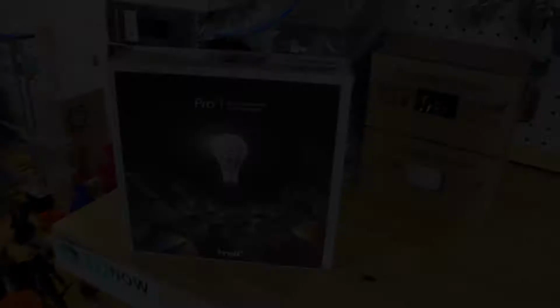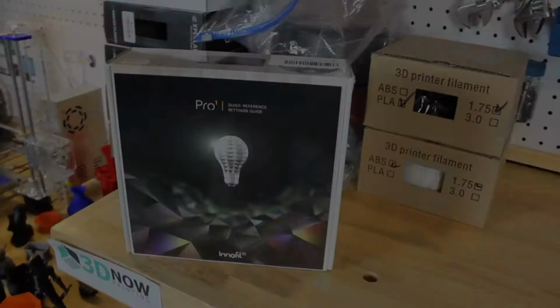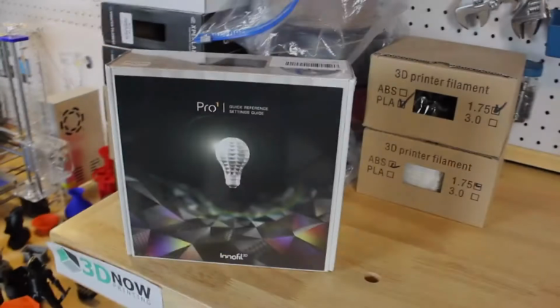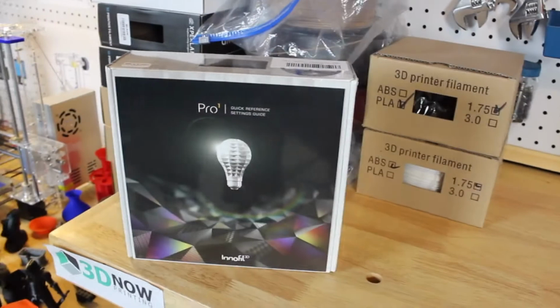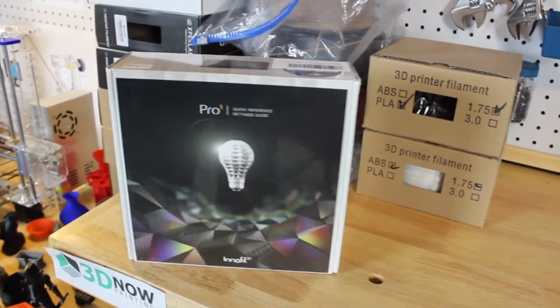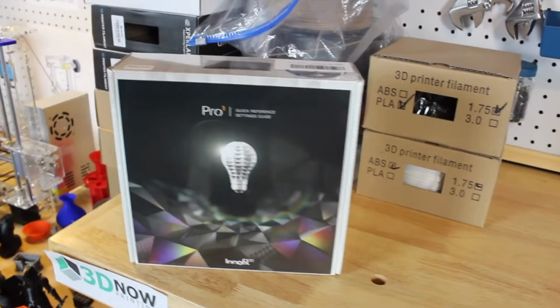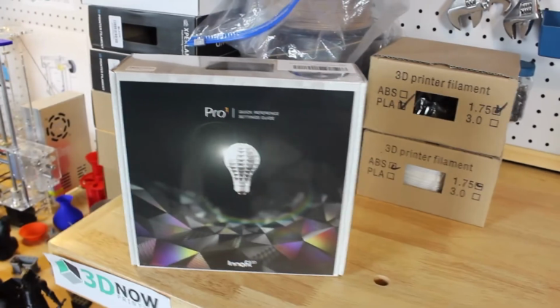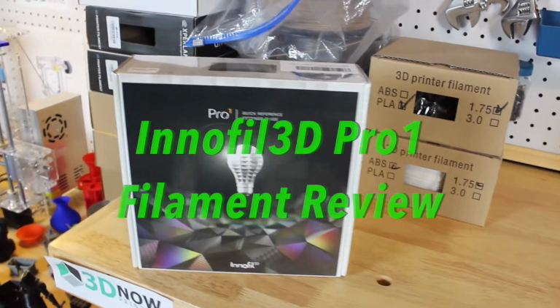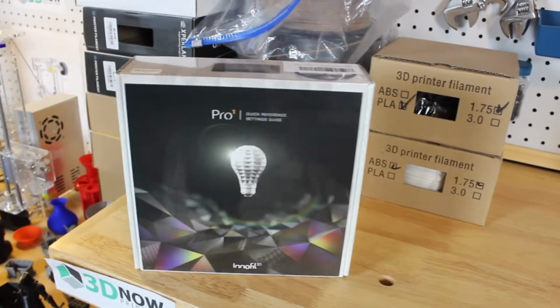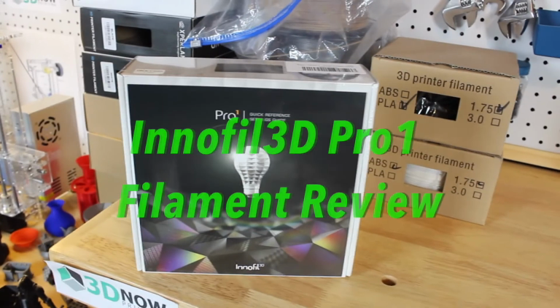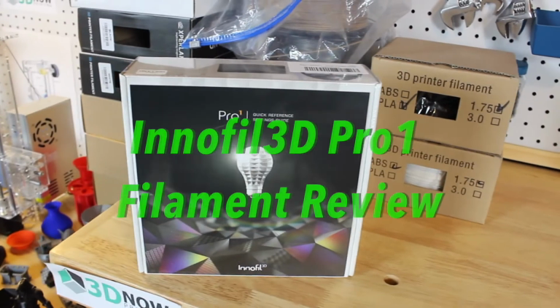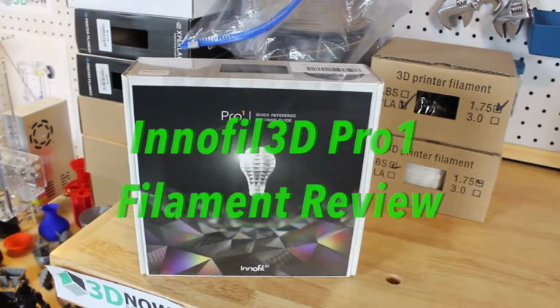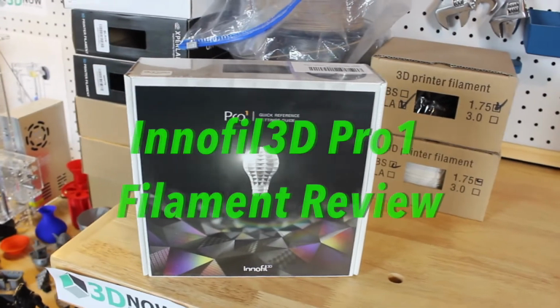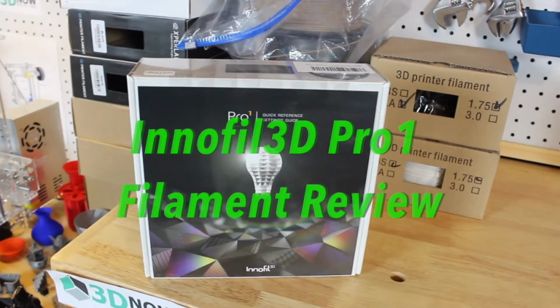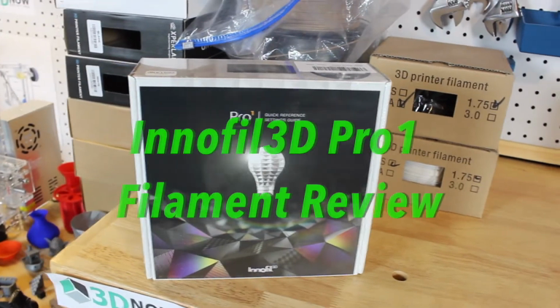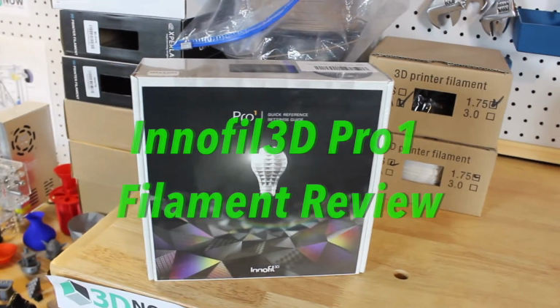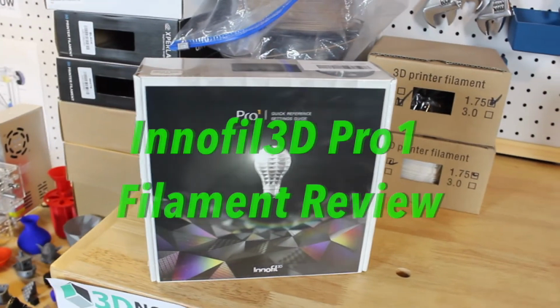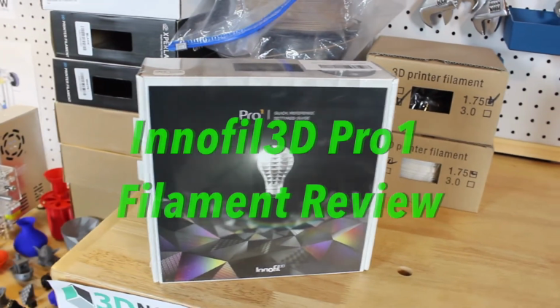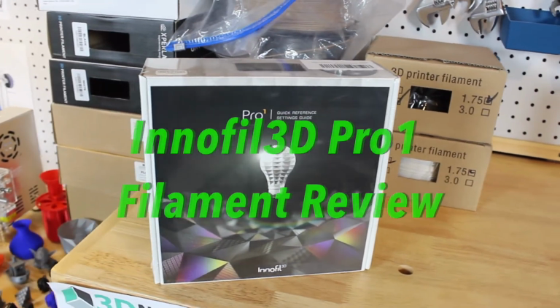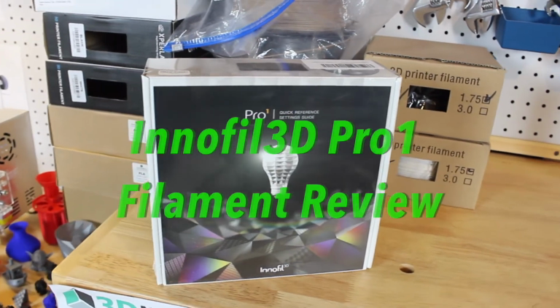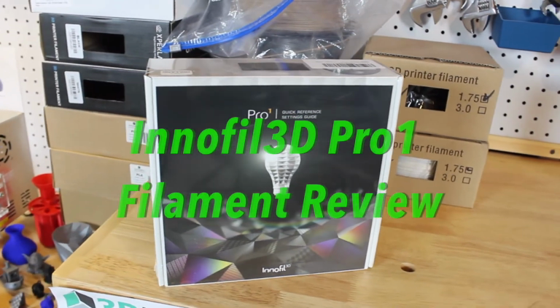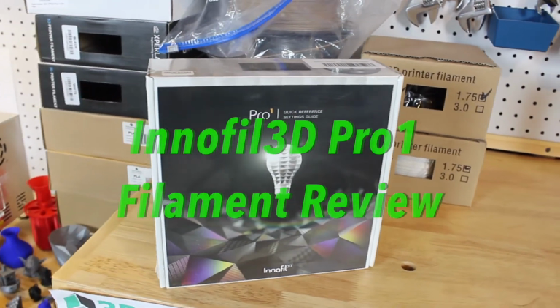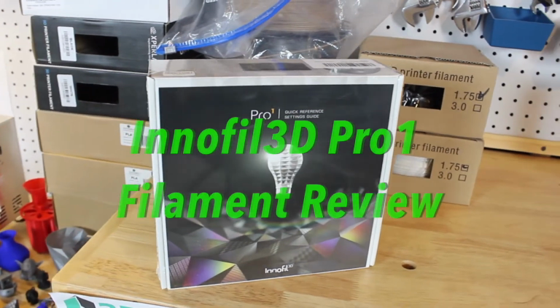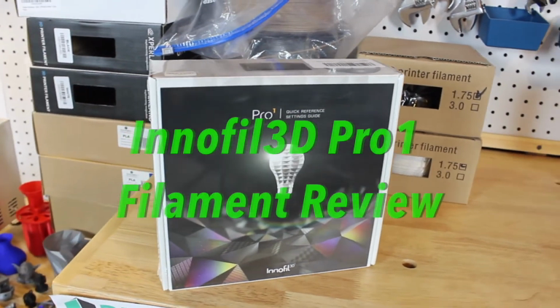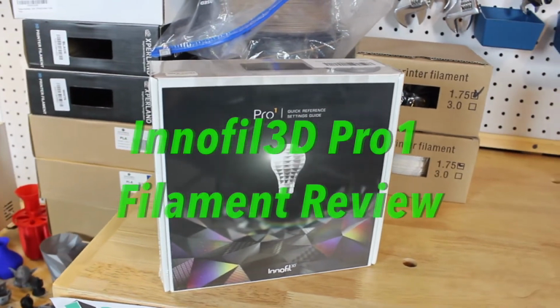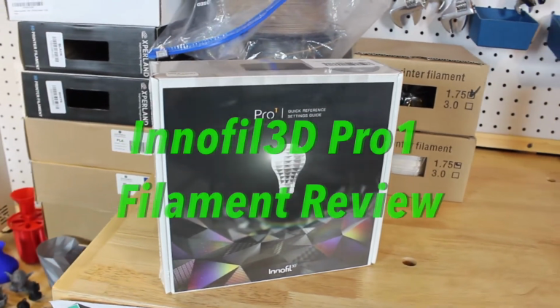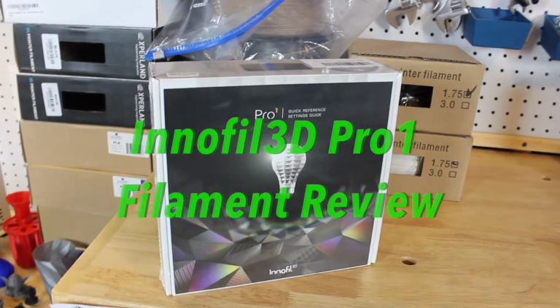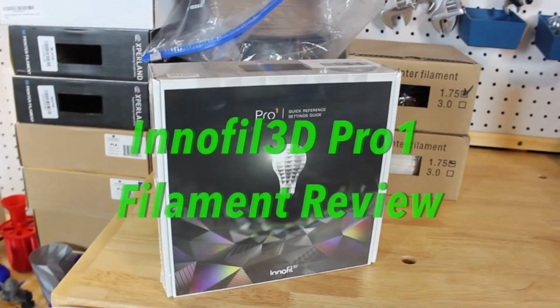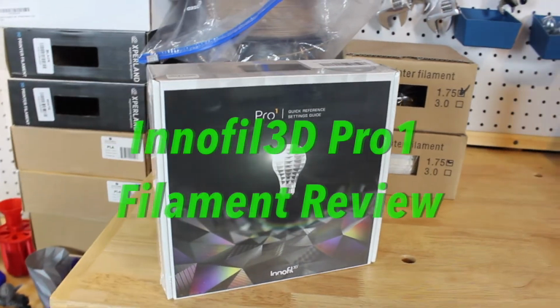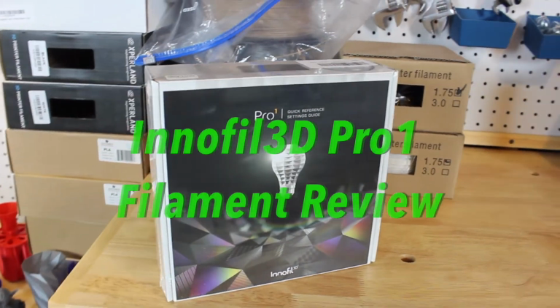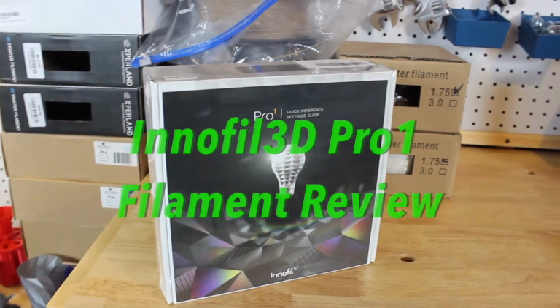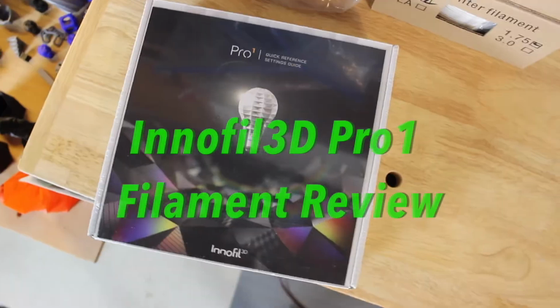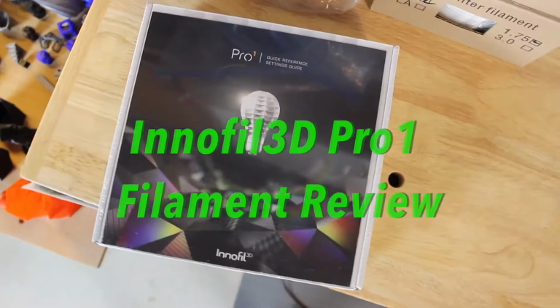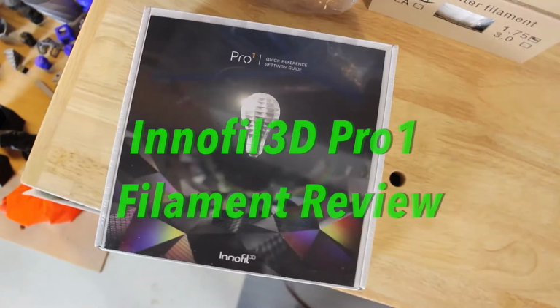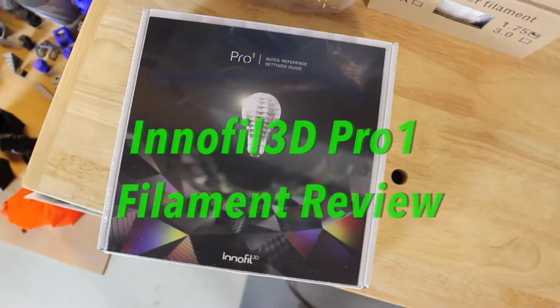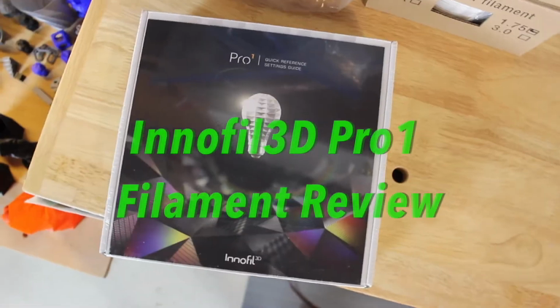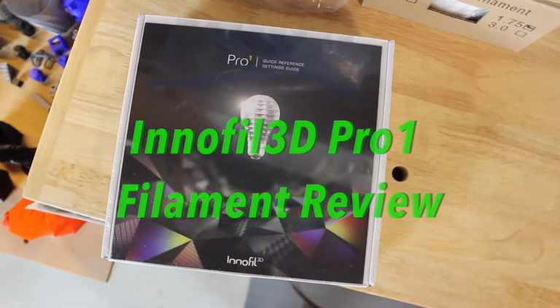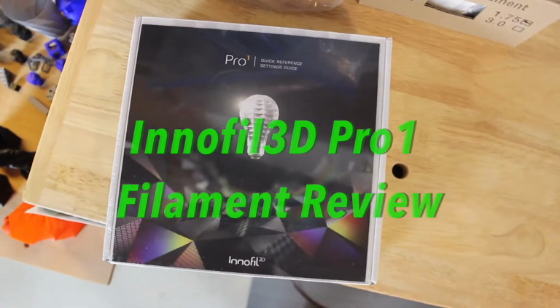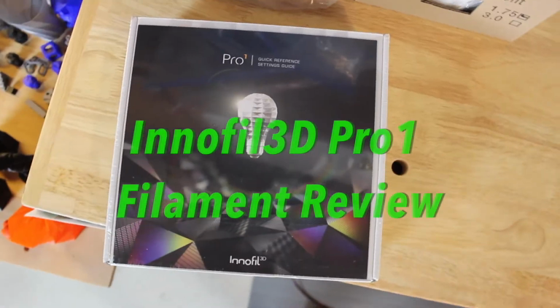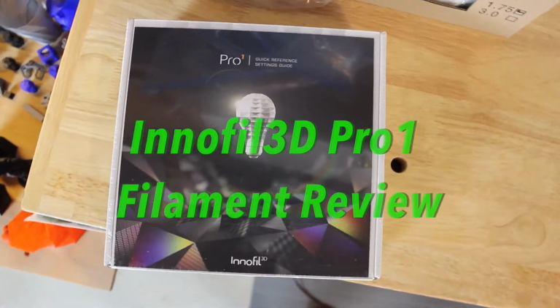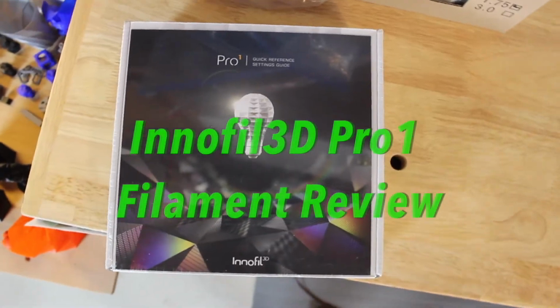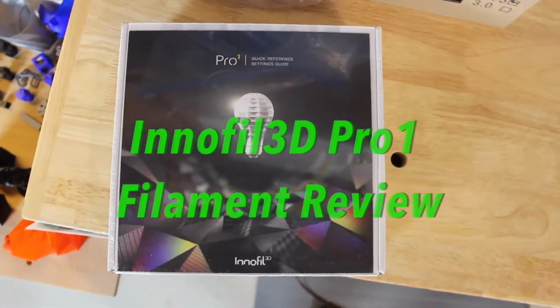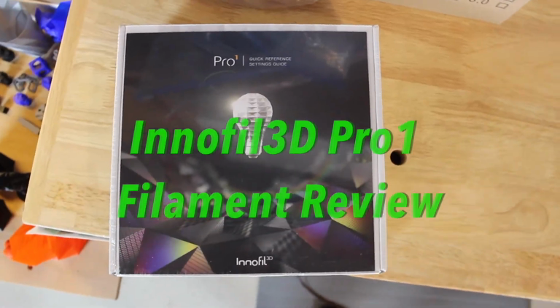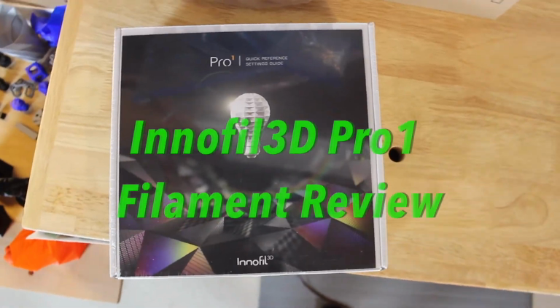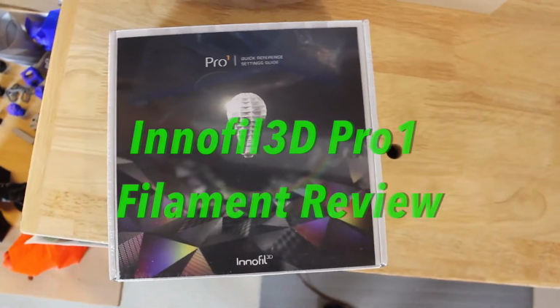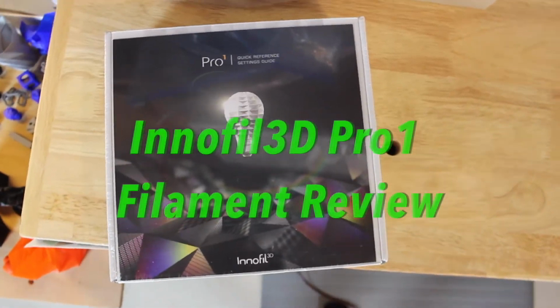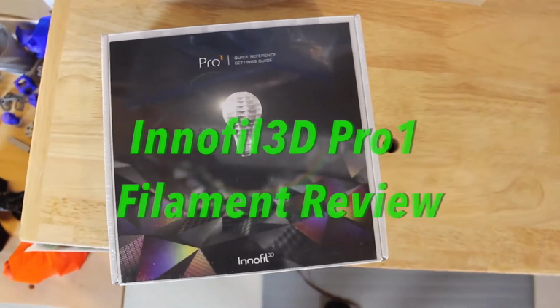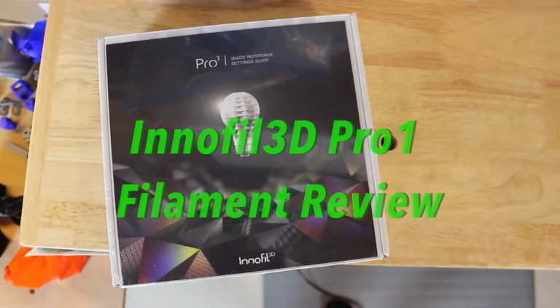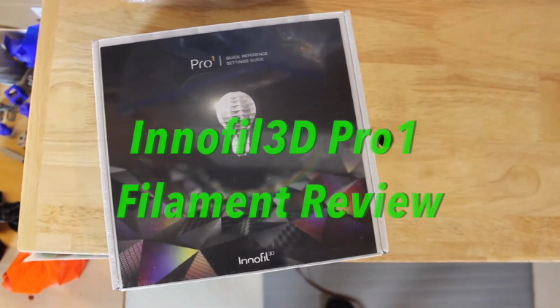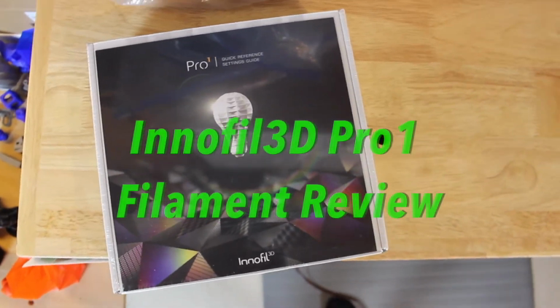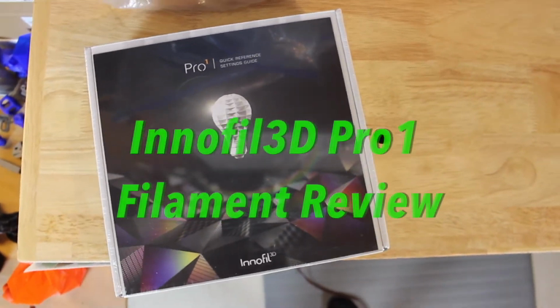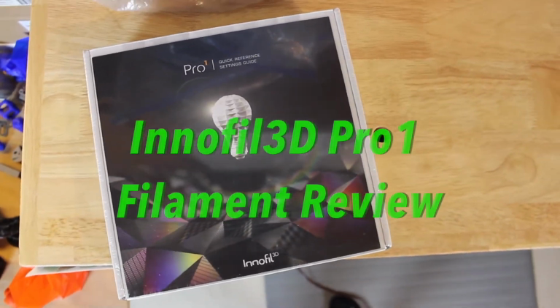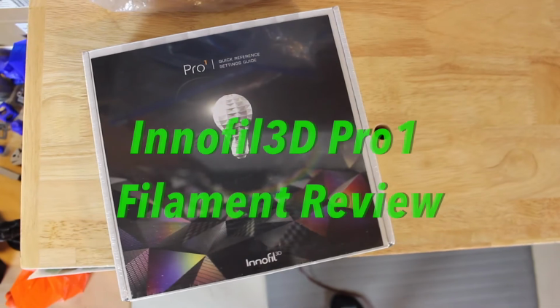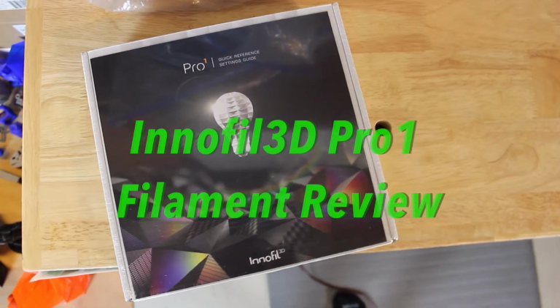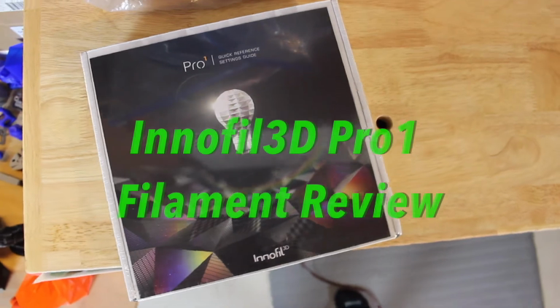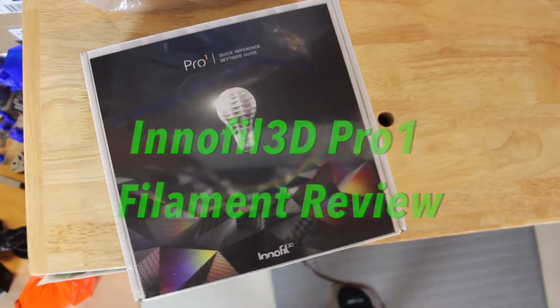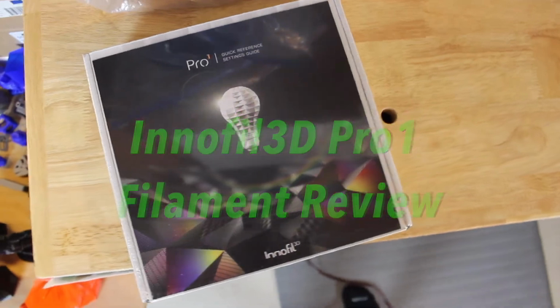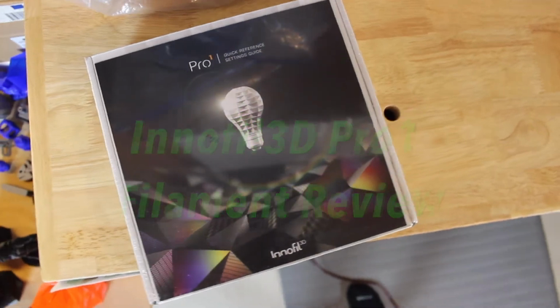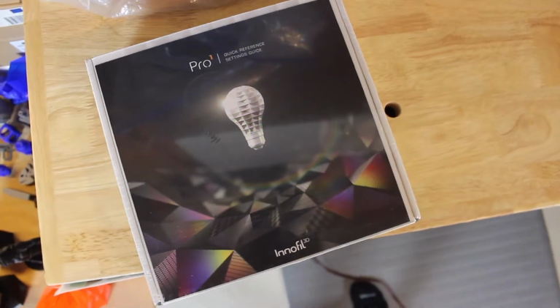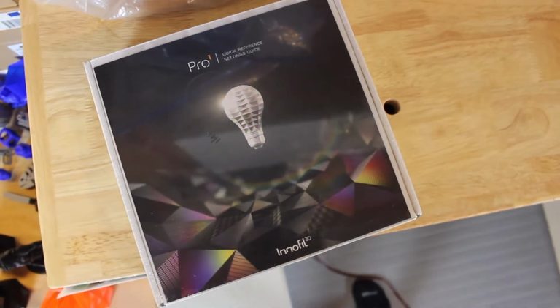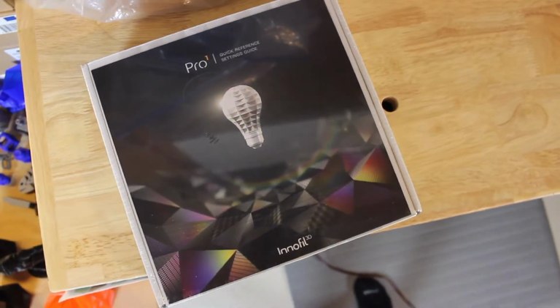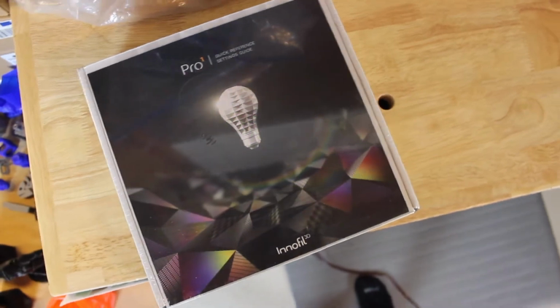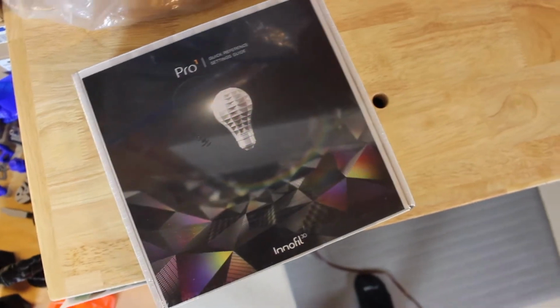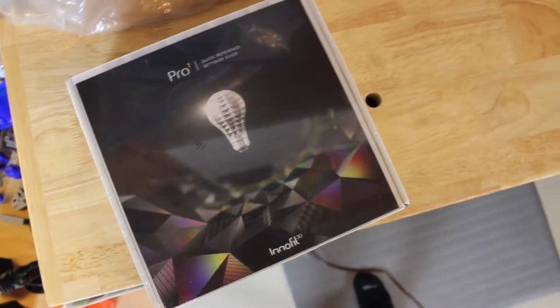Hey, what's up guys, welcome back to 3D Now. My name is Jack and in this video I'm going to review the InnoFill 3D Pro 1 filament.